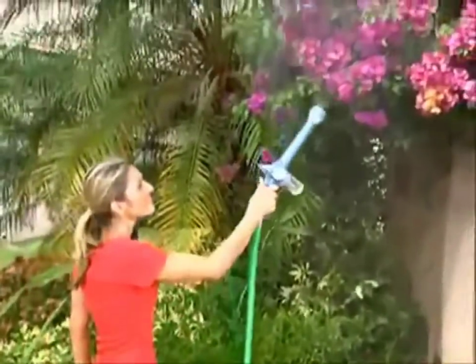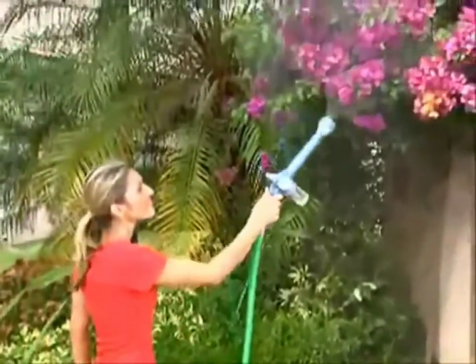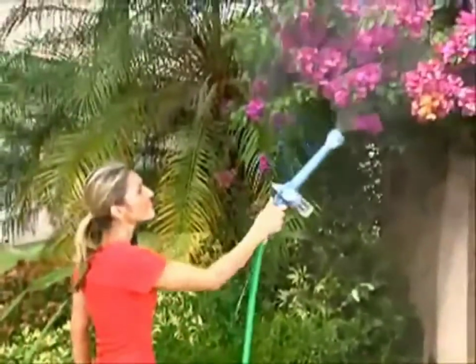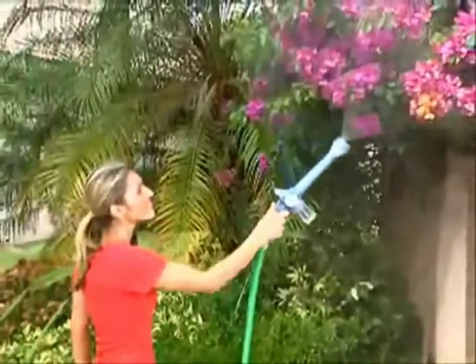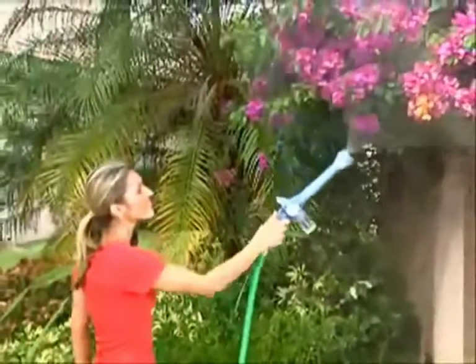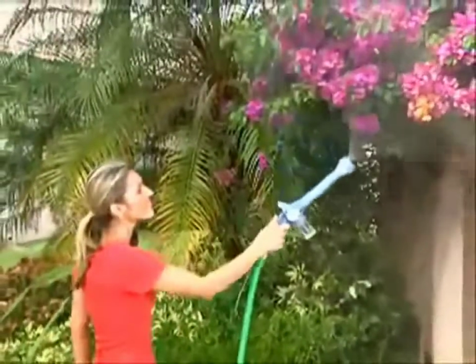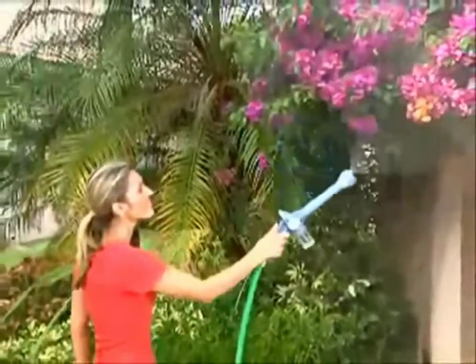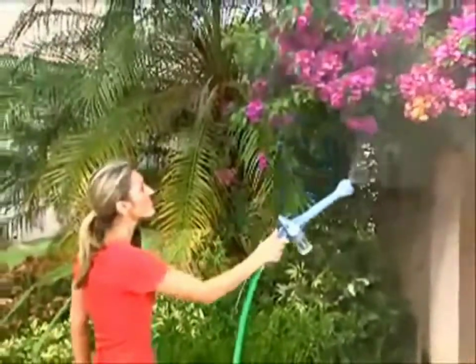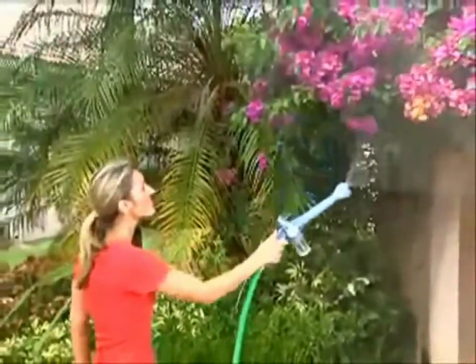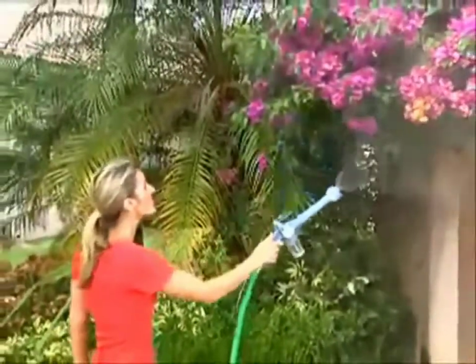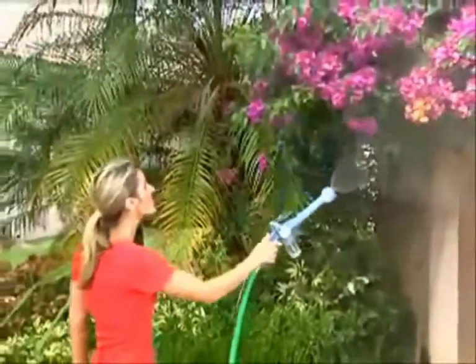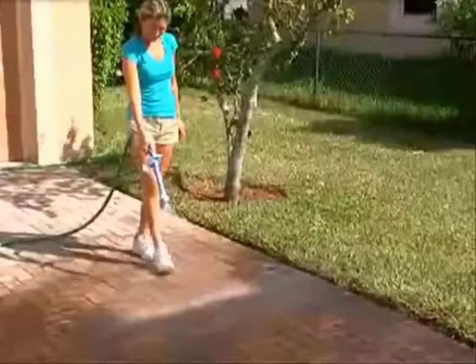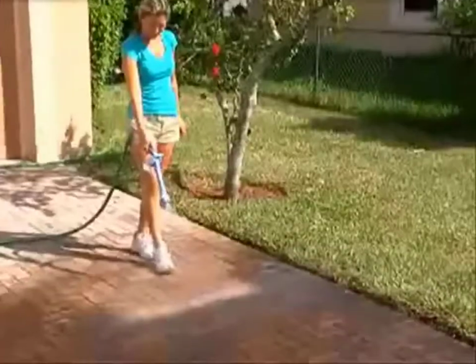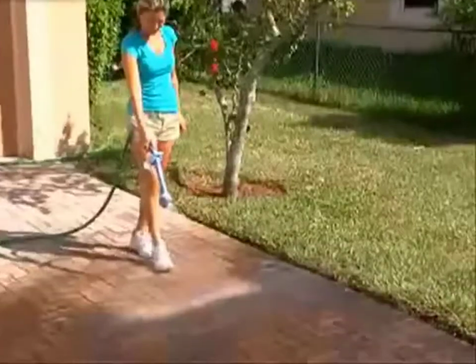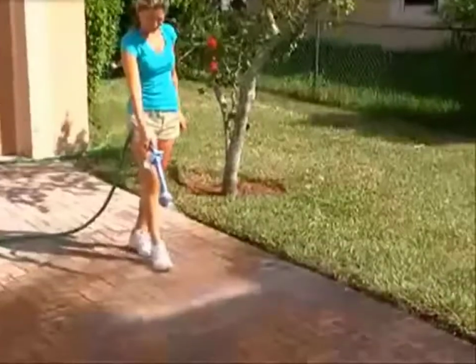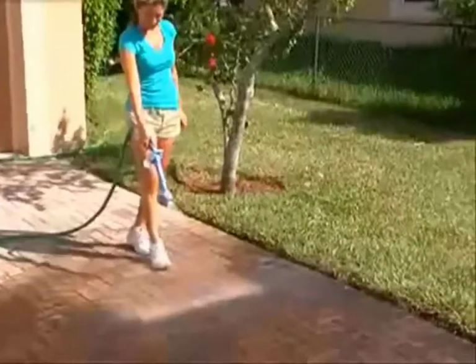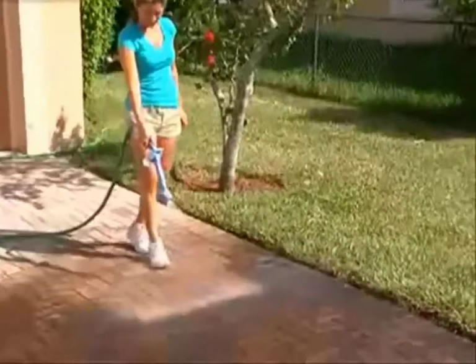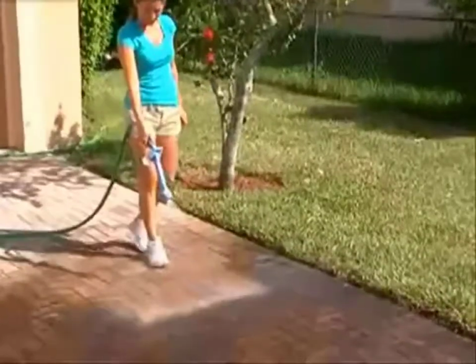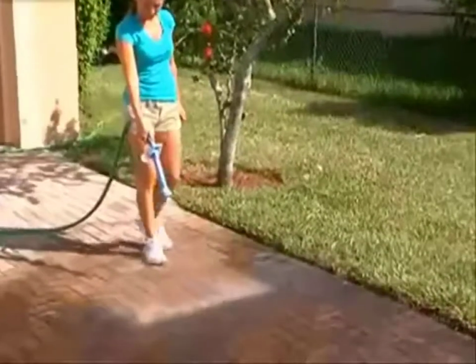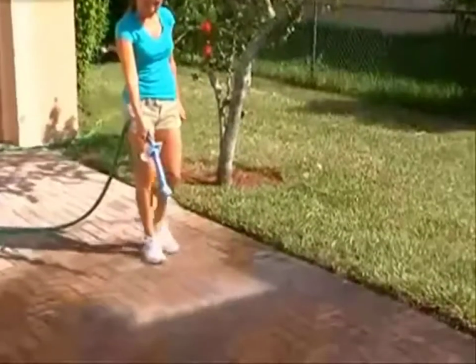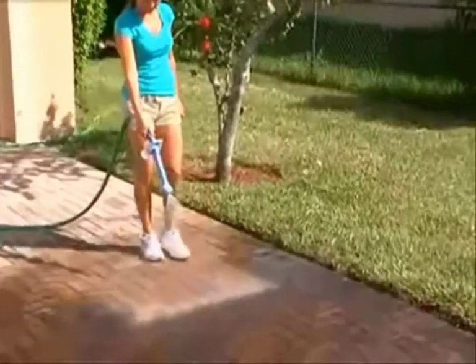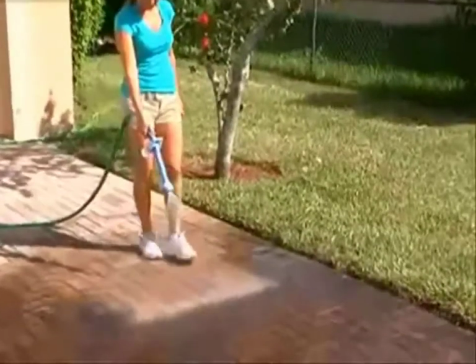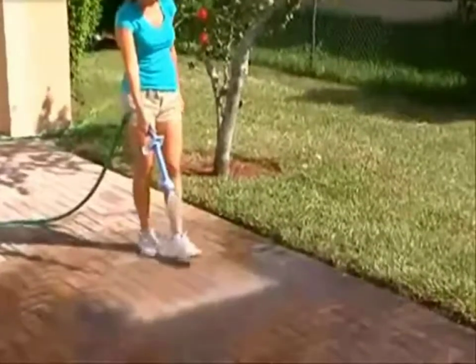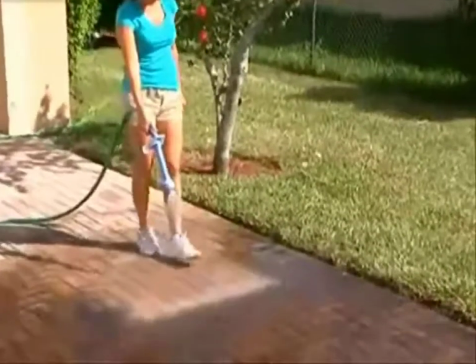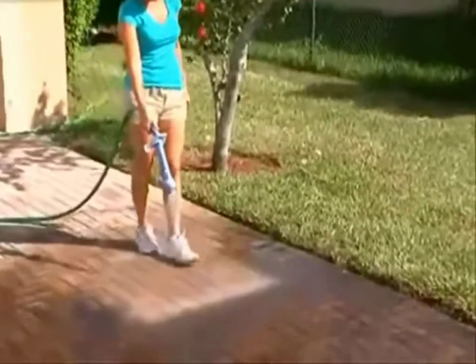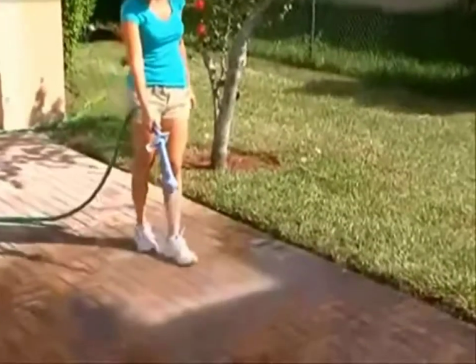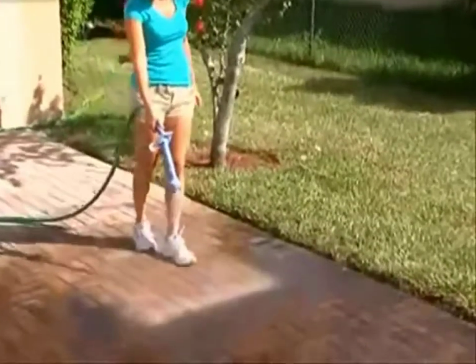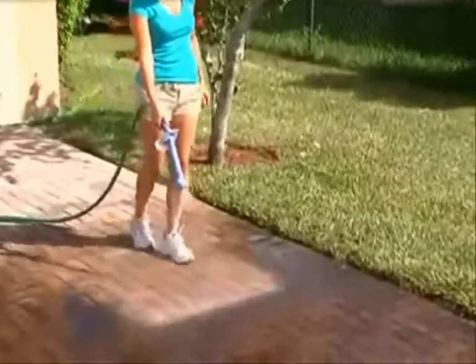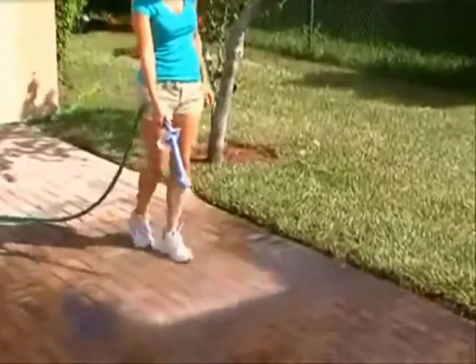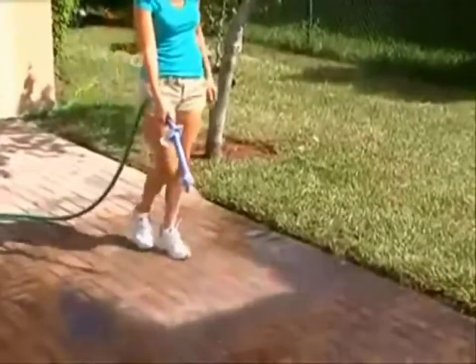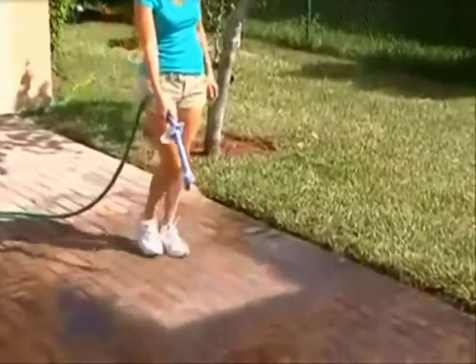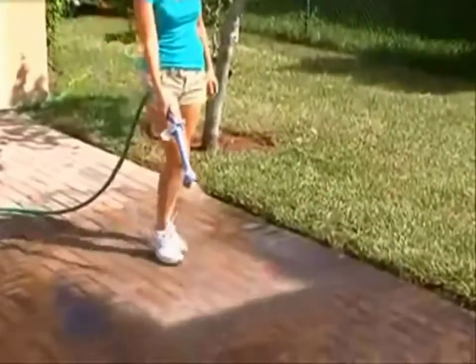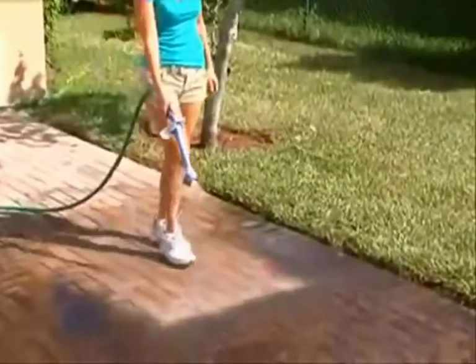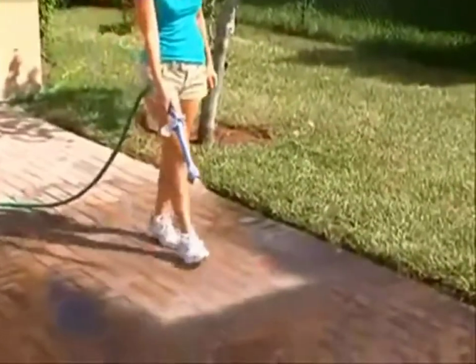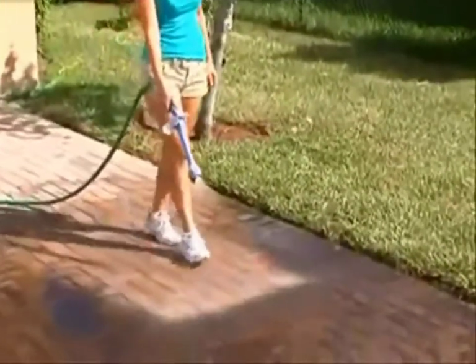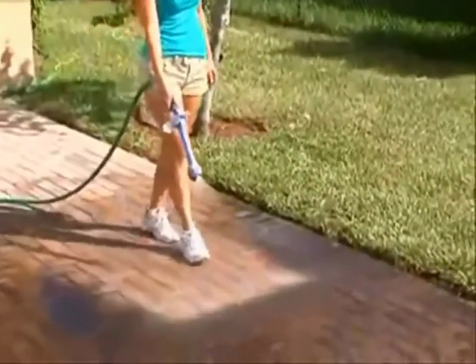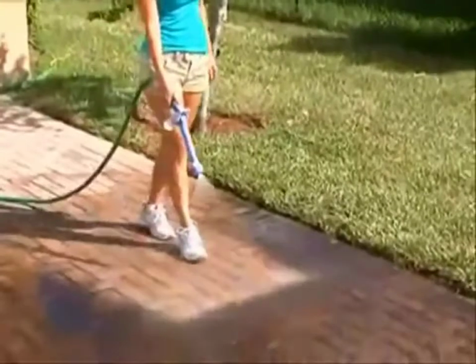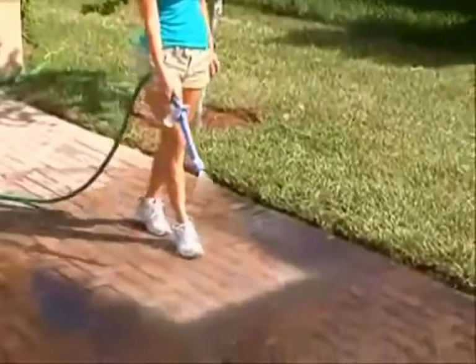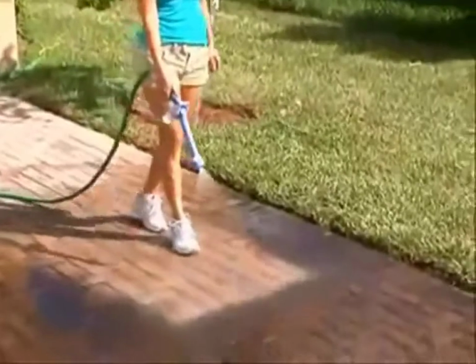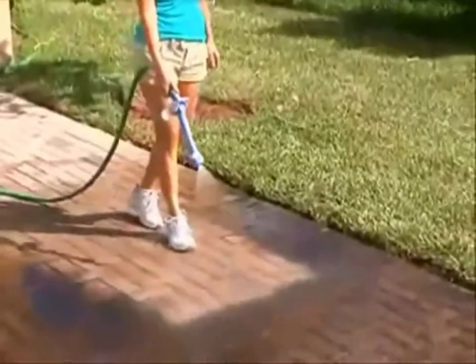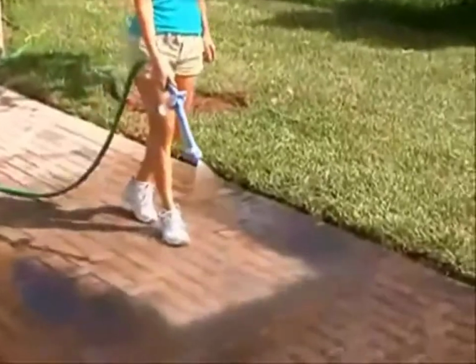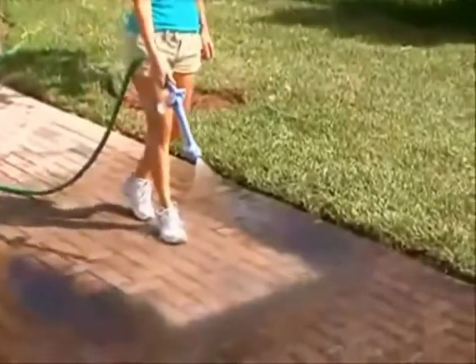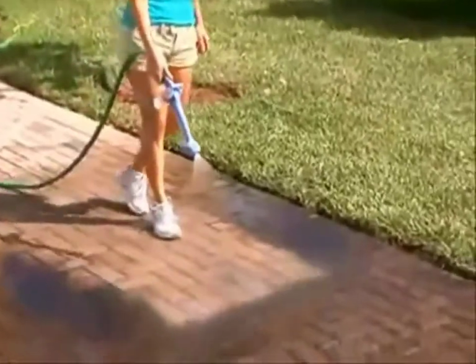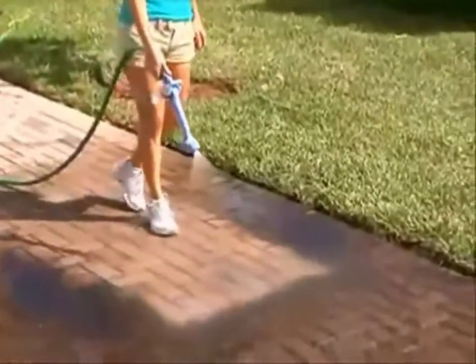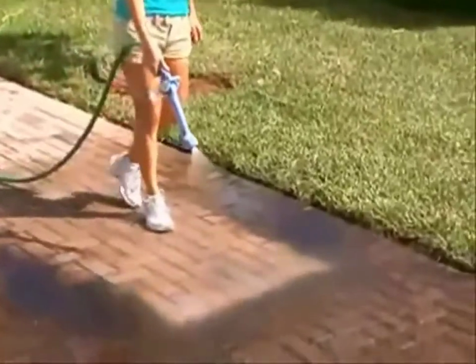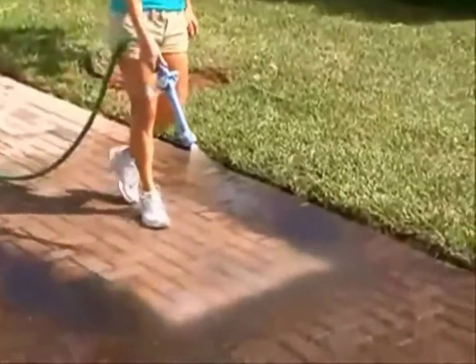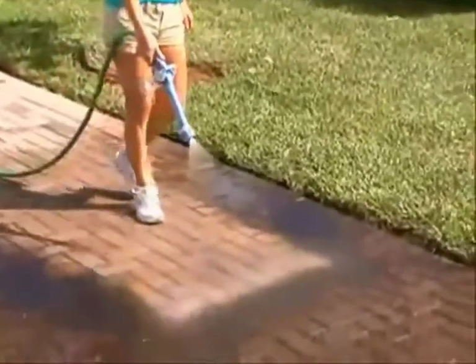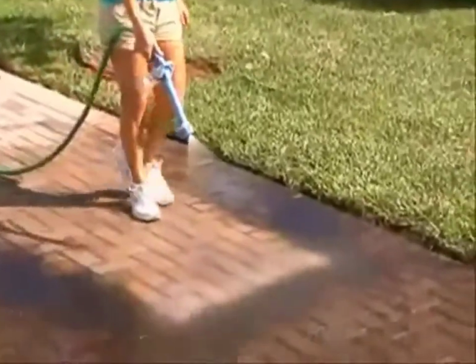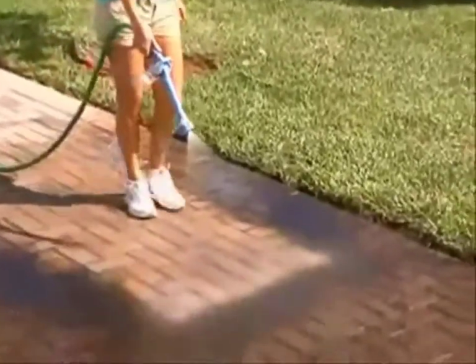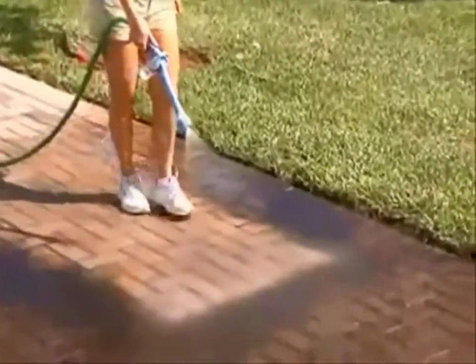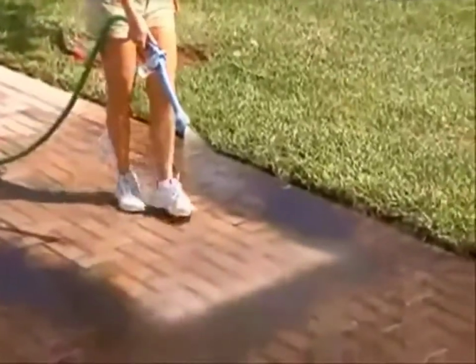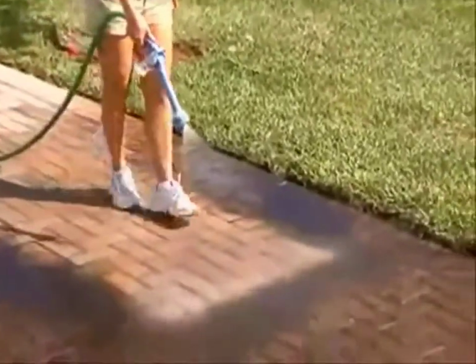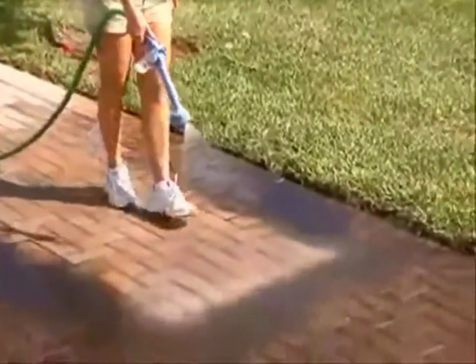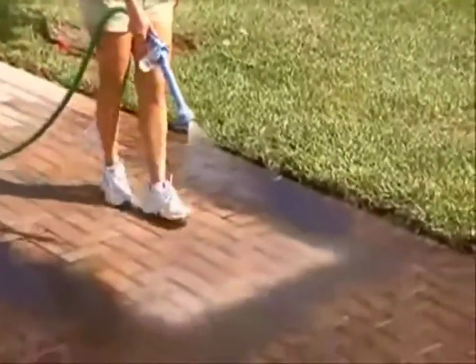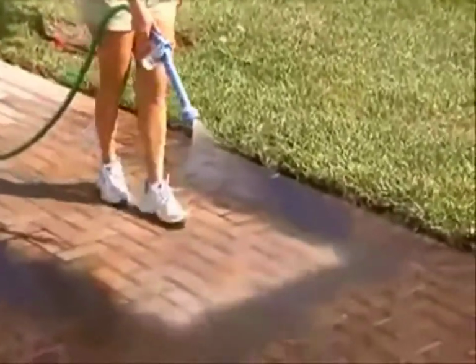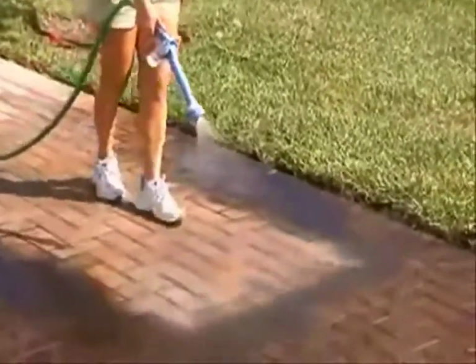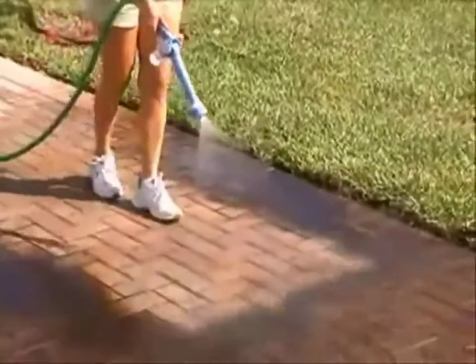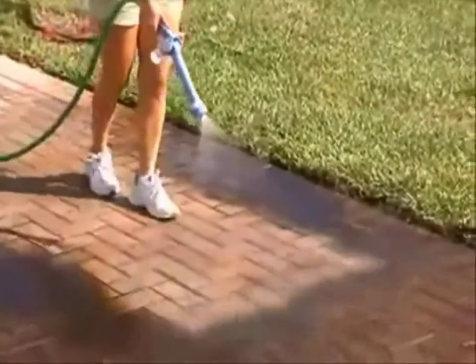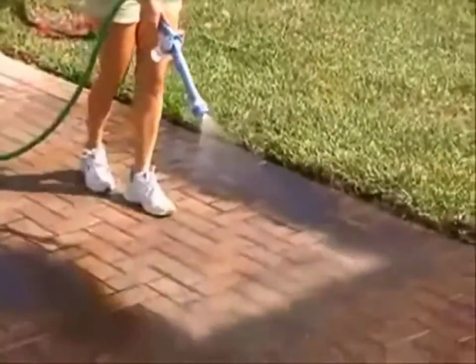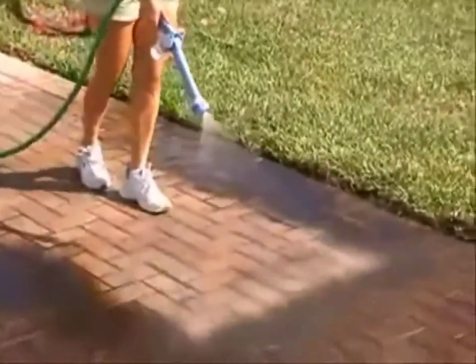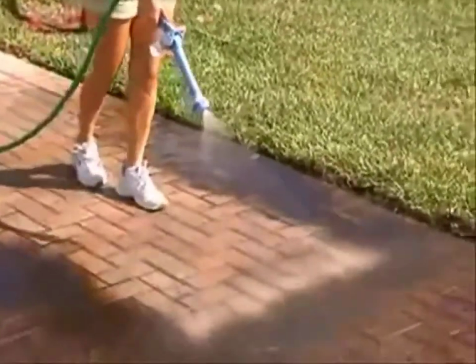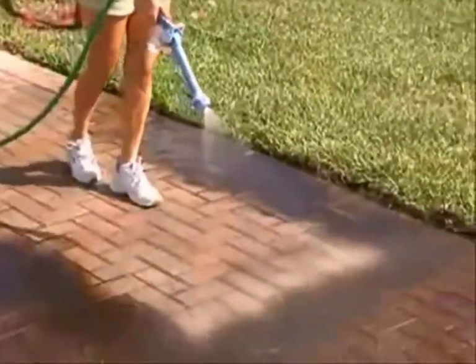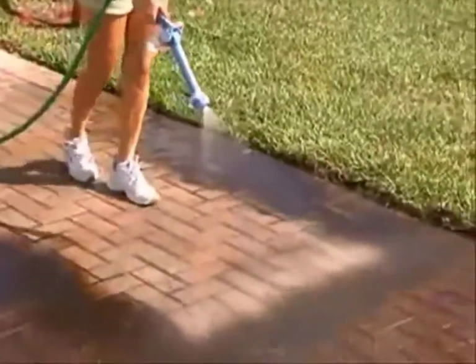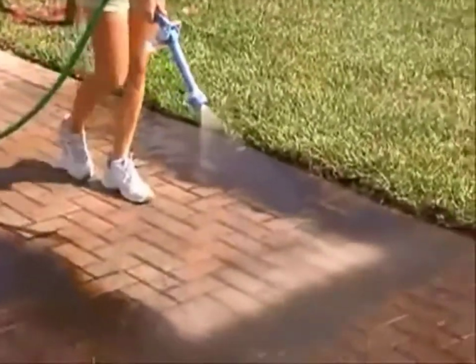Another twist and you have a powerful water broom to sweep patios, decks, and walkways. Amazing!